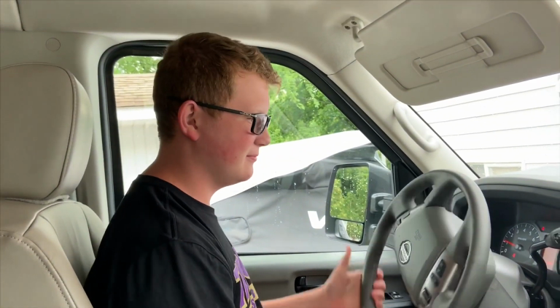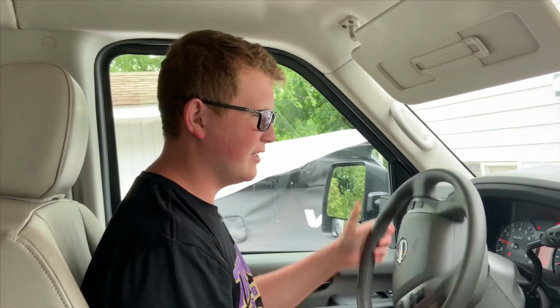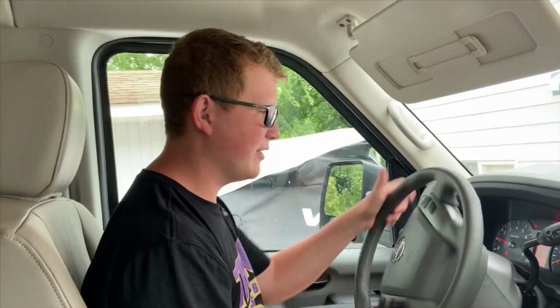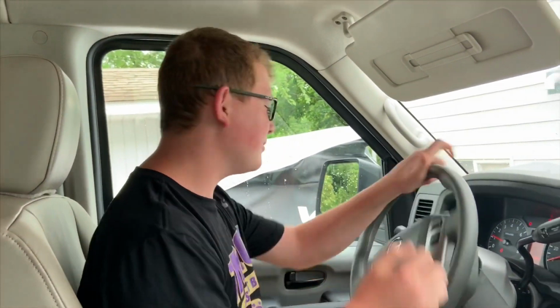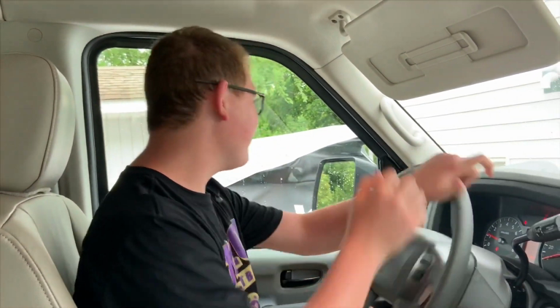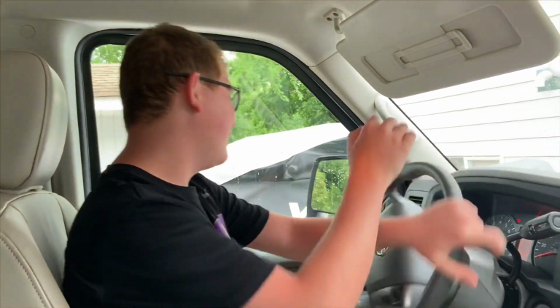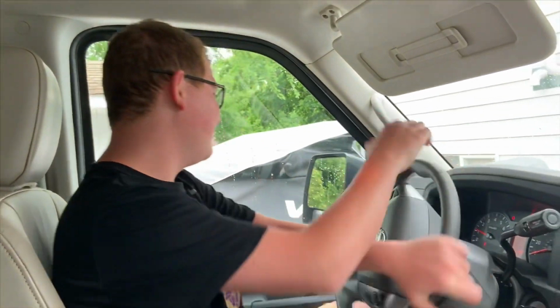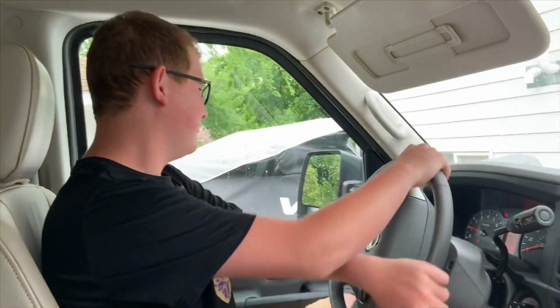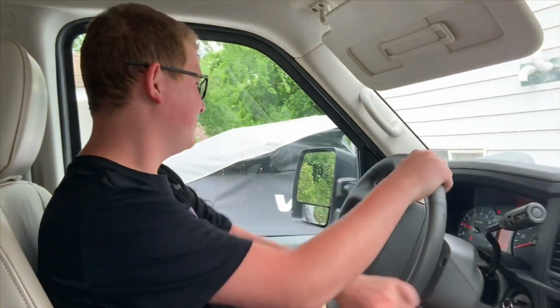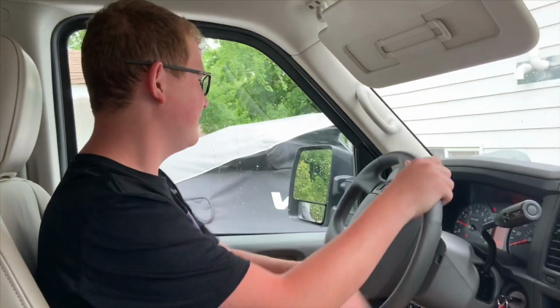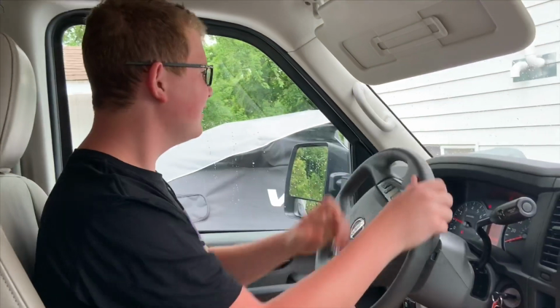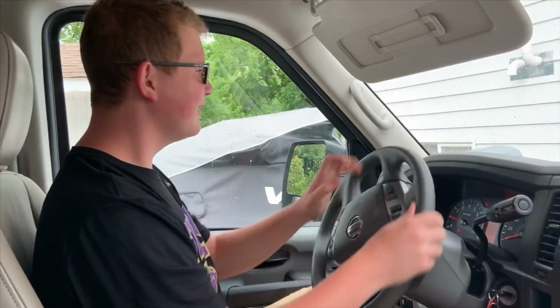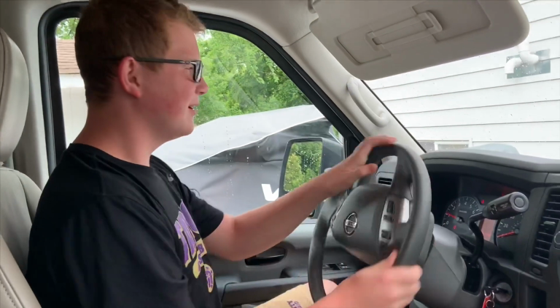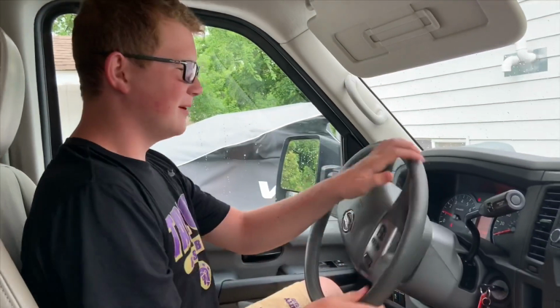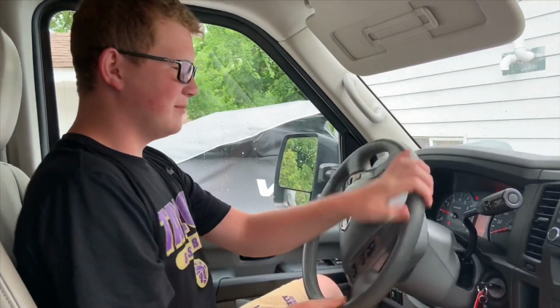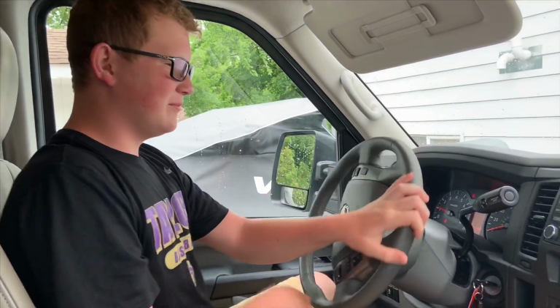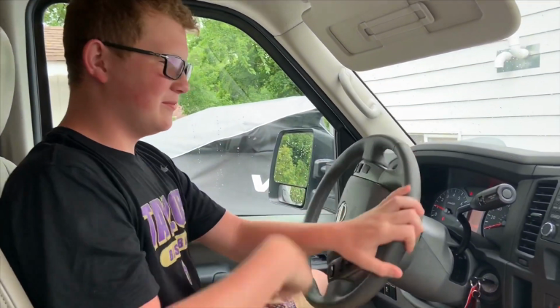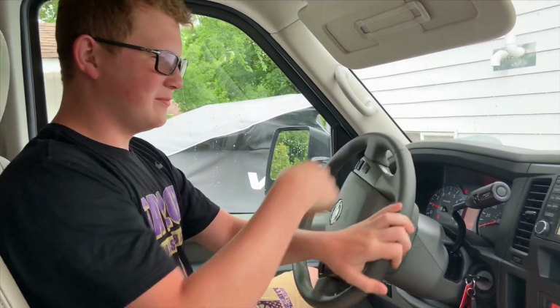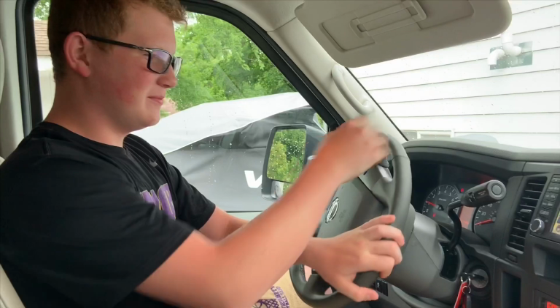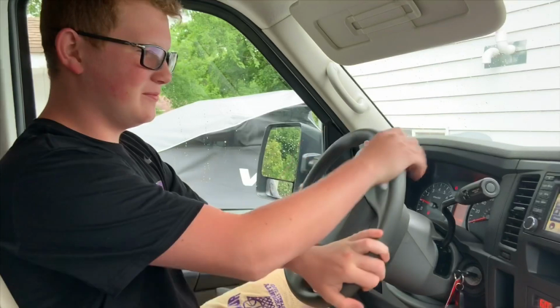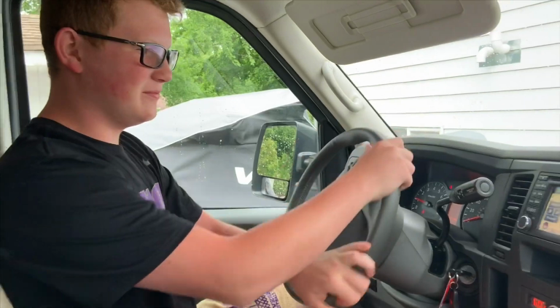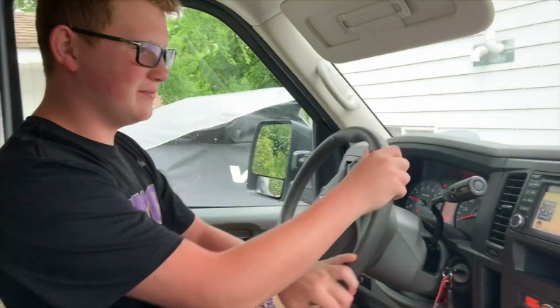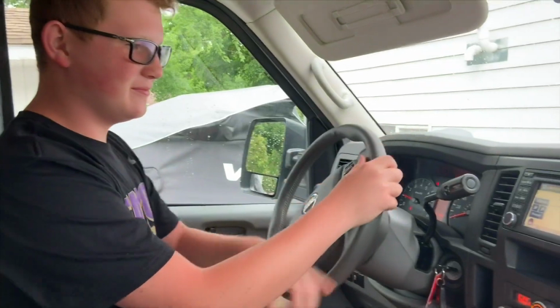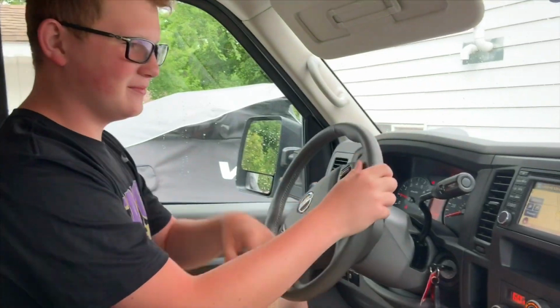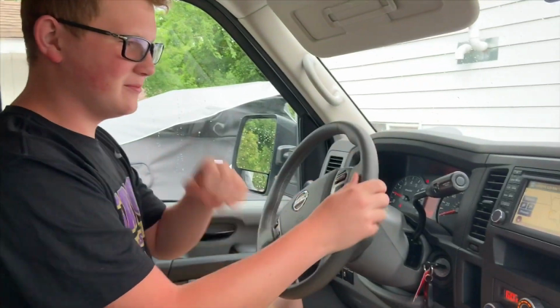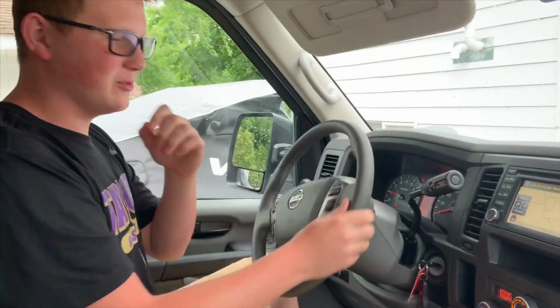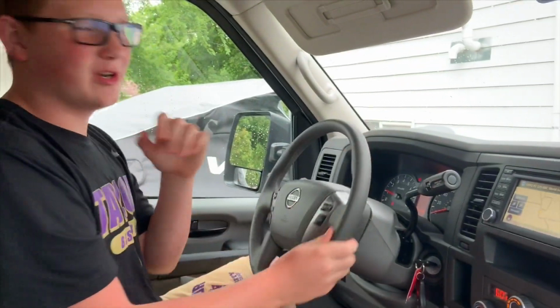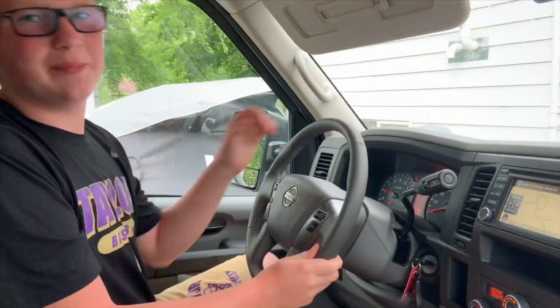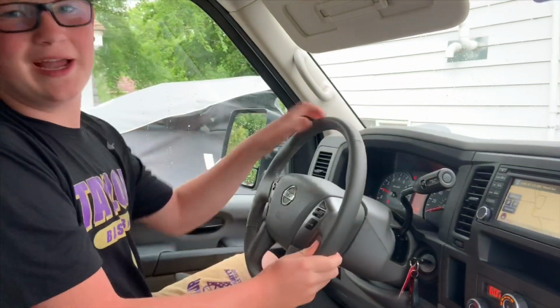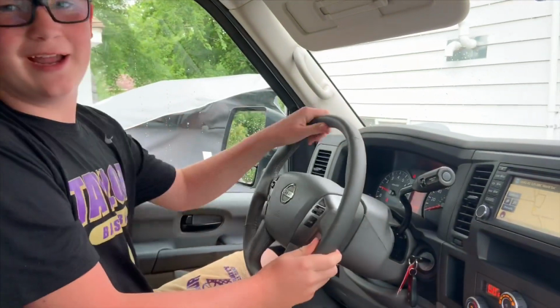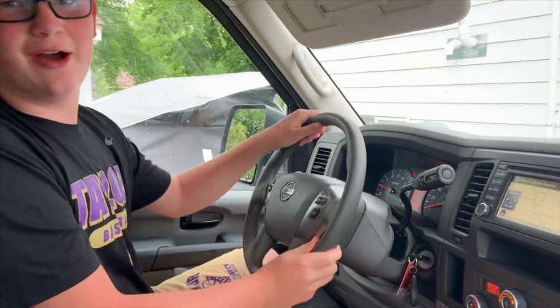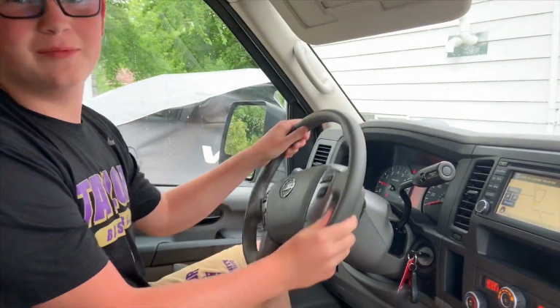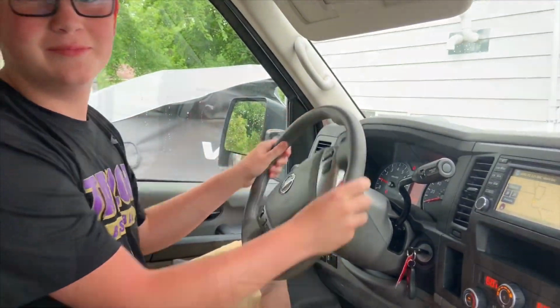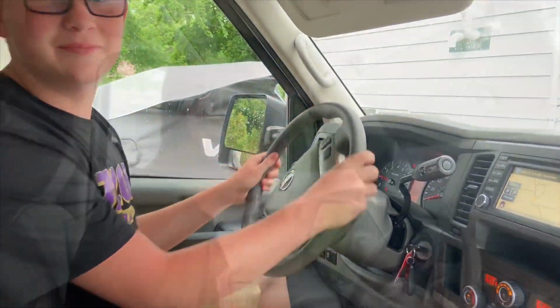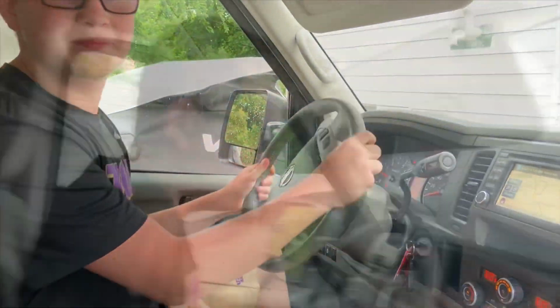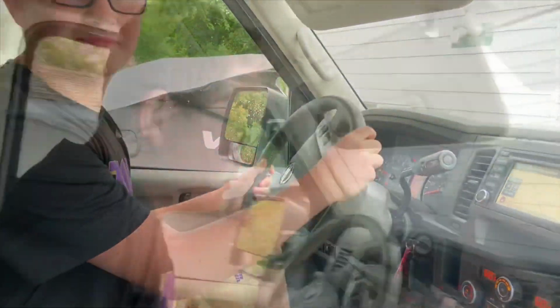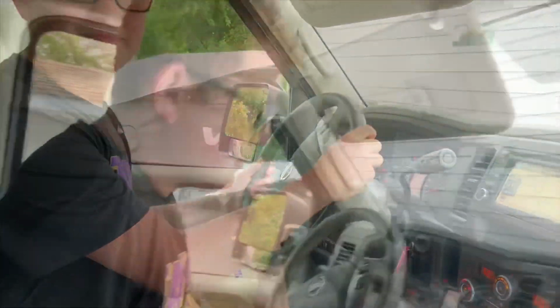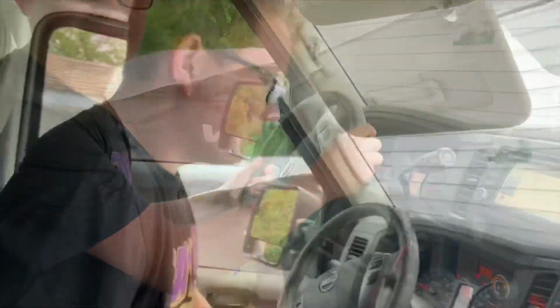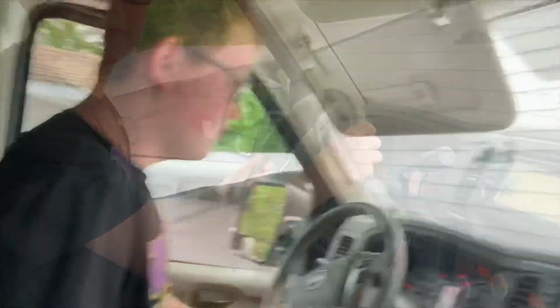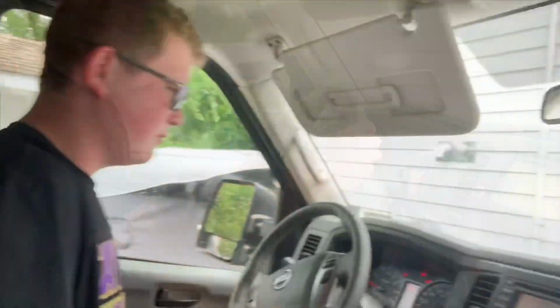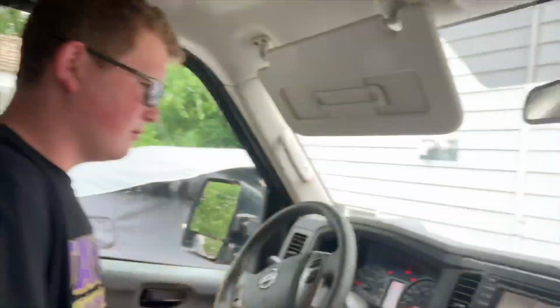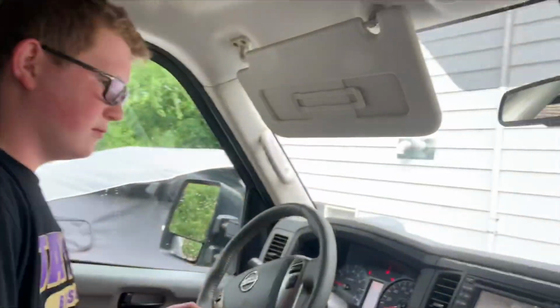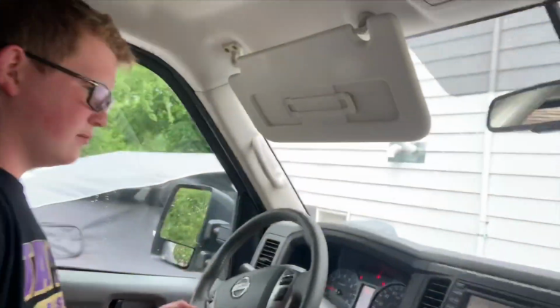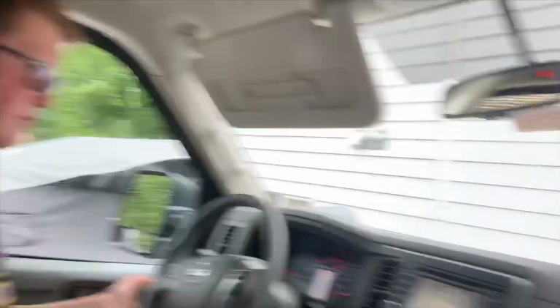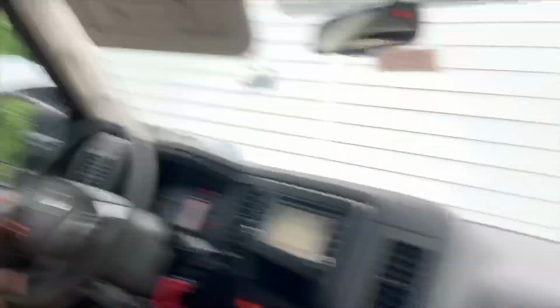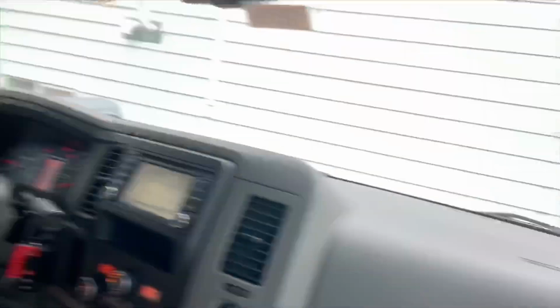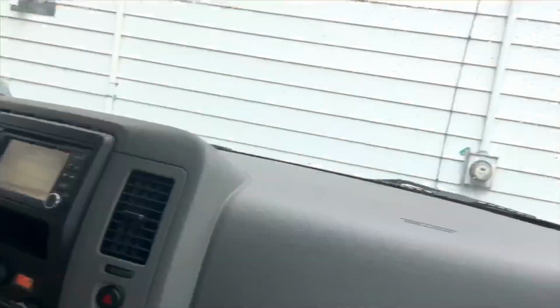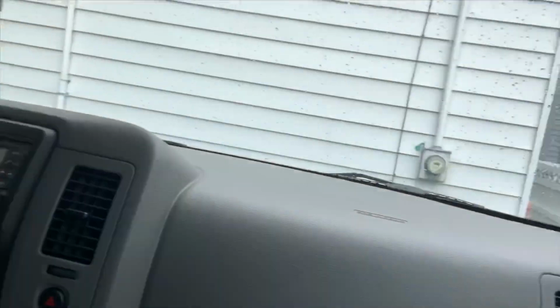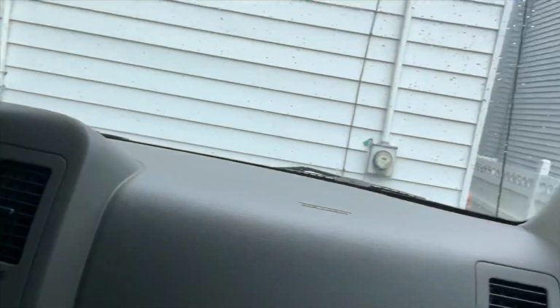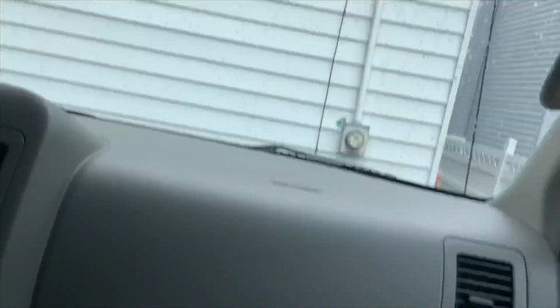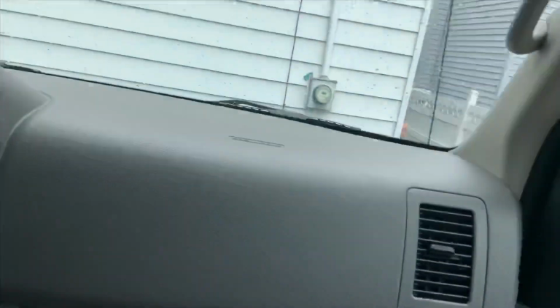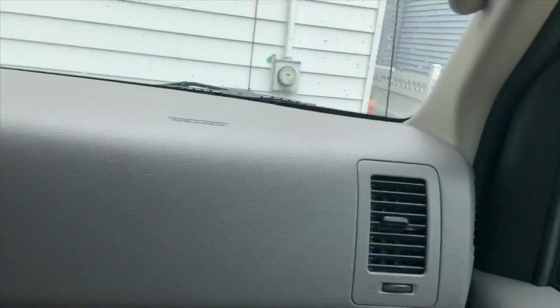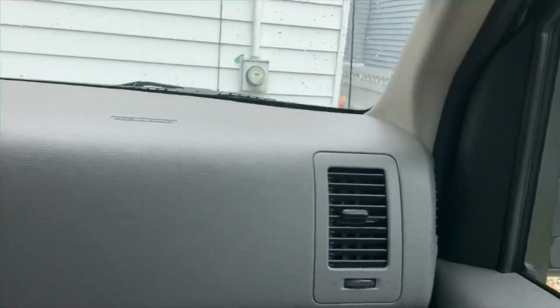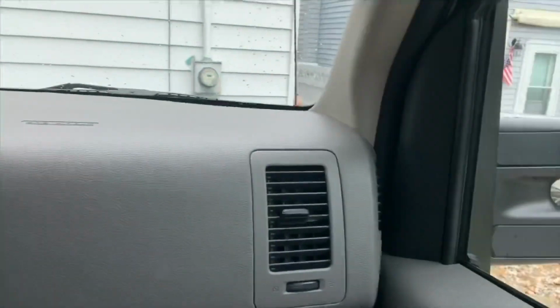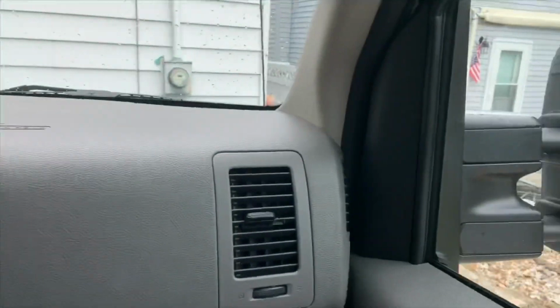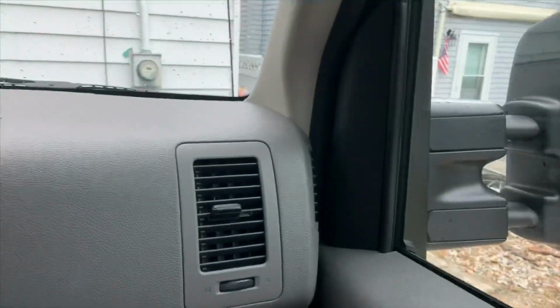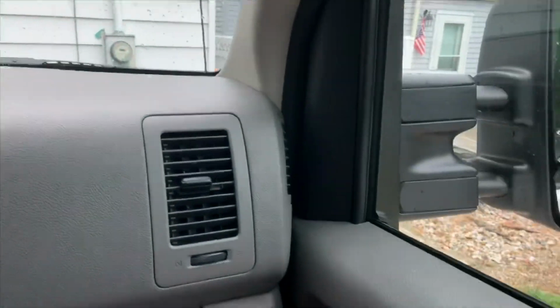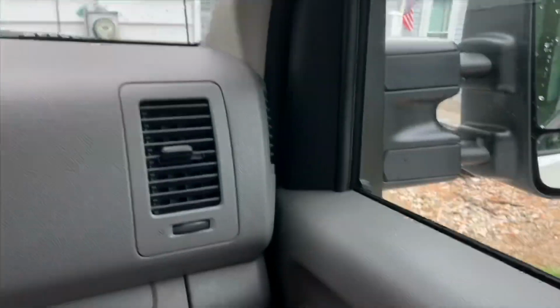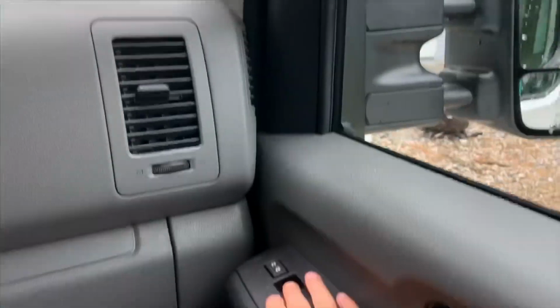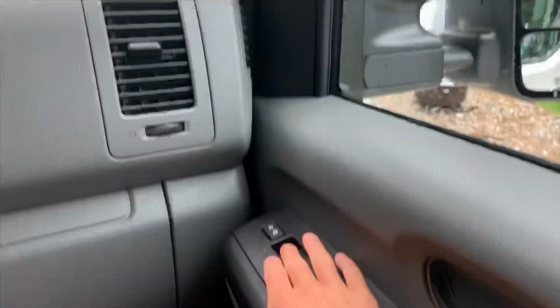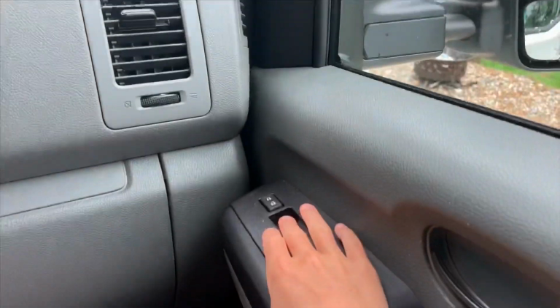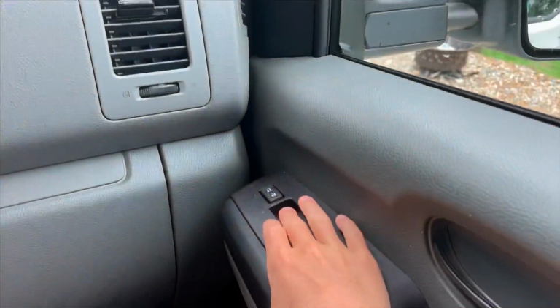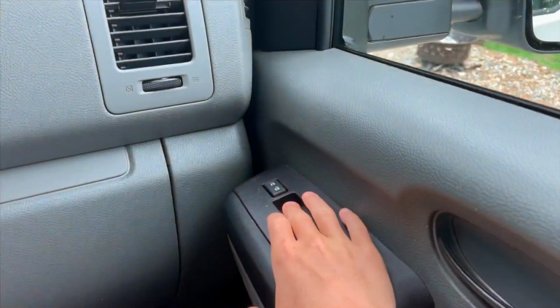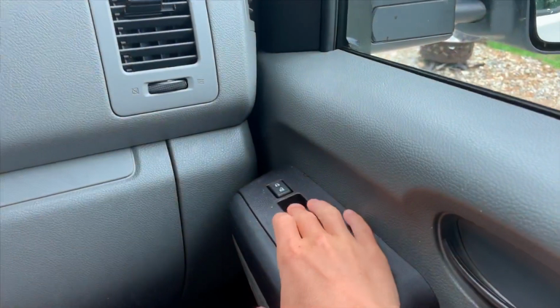Now that we're ready, we're going to back out. Here I'm going to roll down the window.